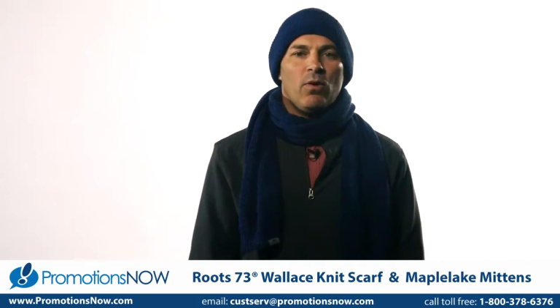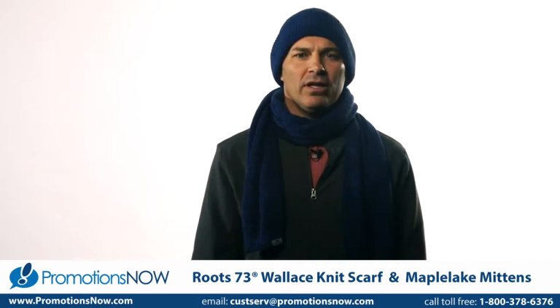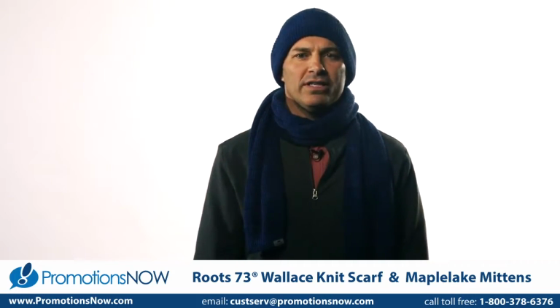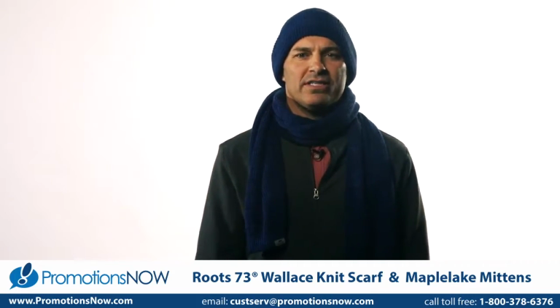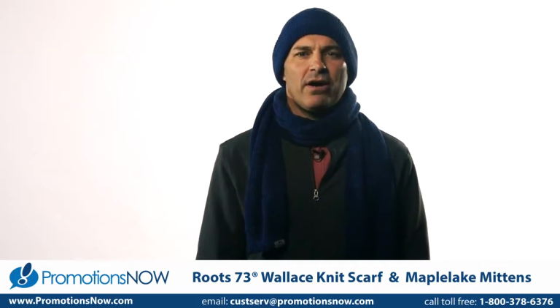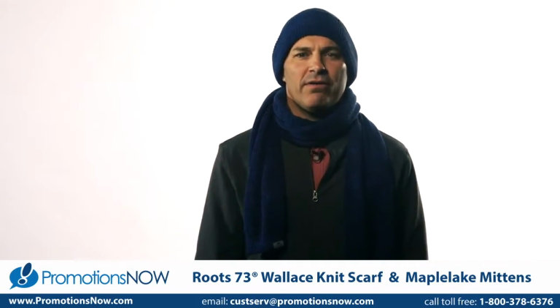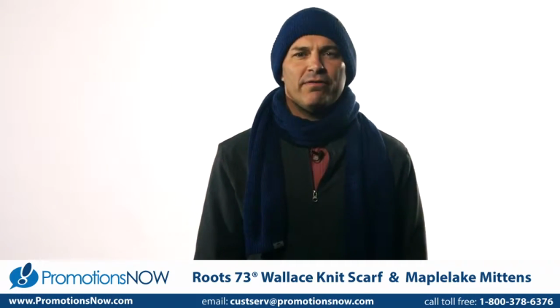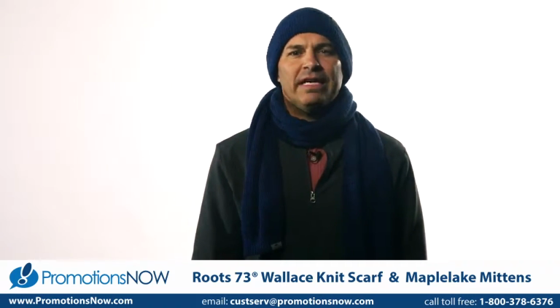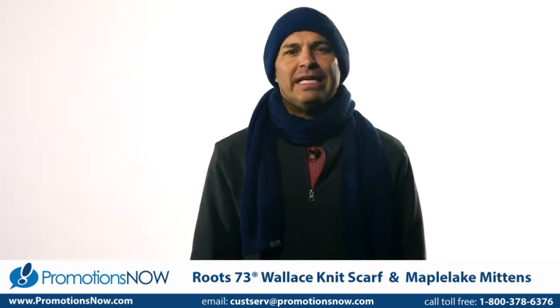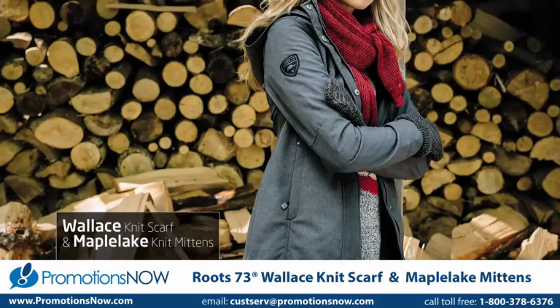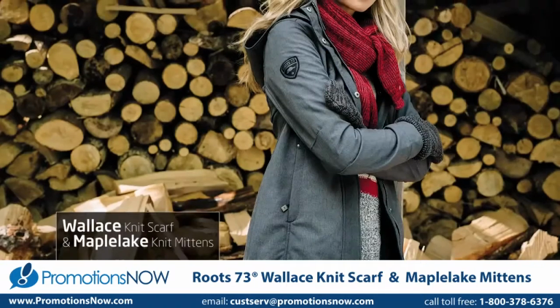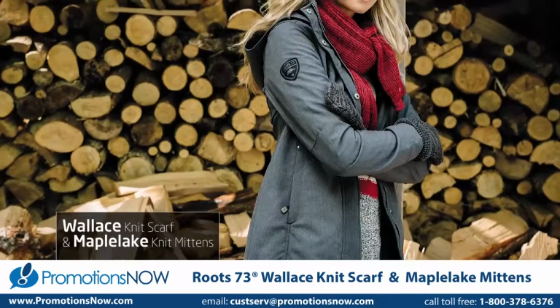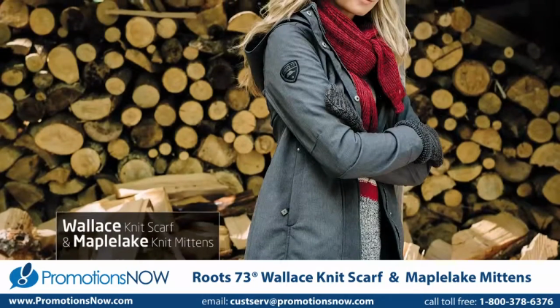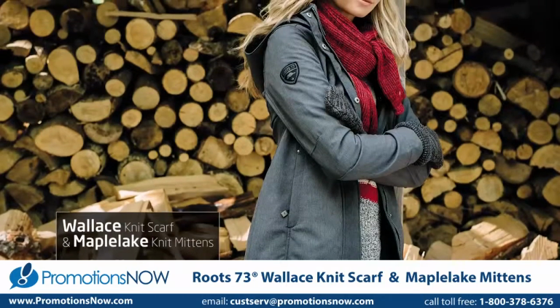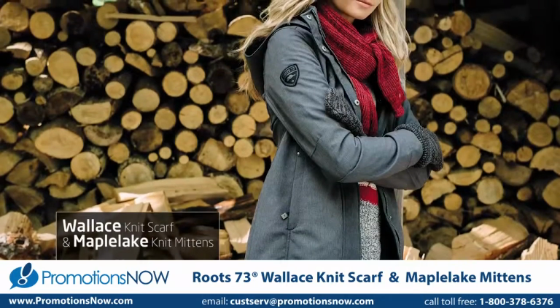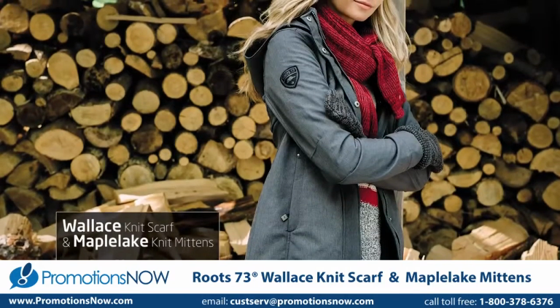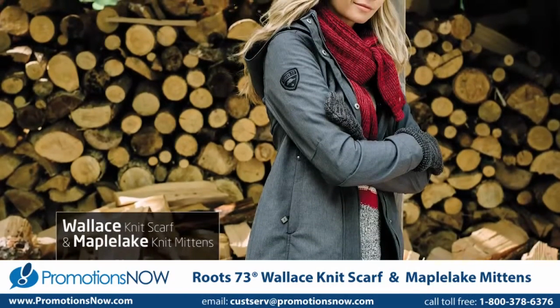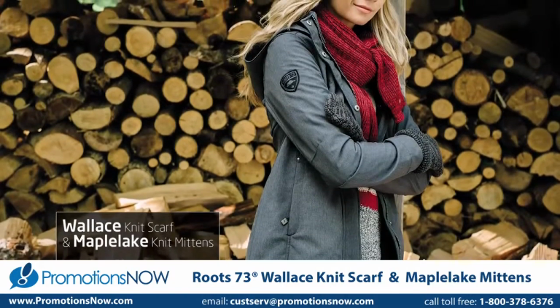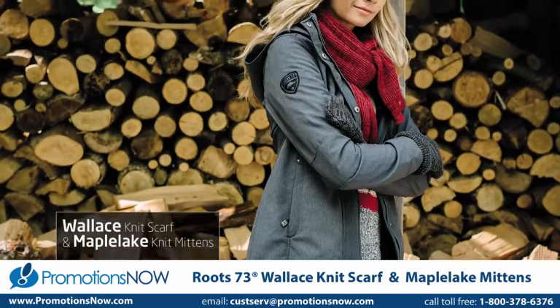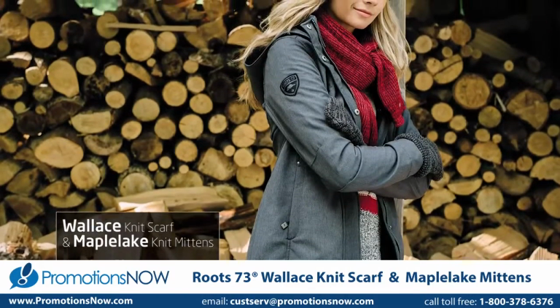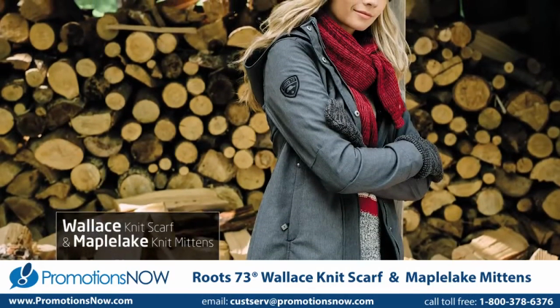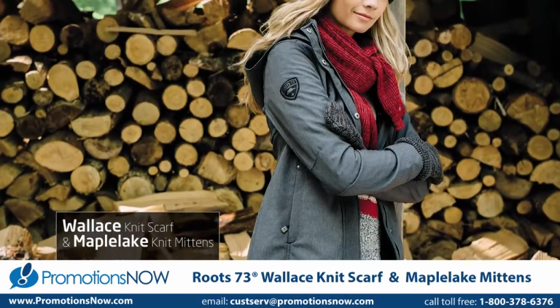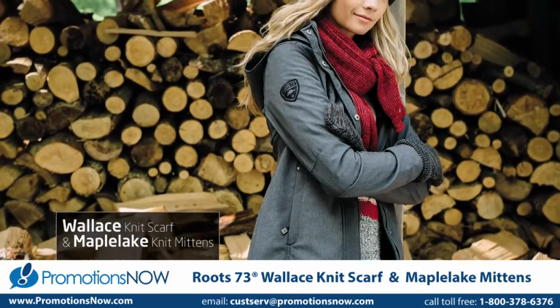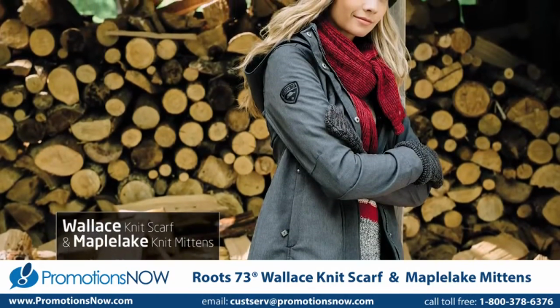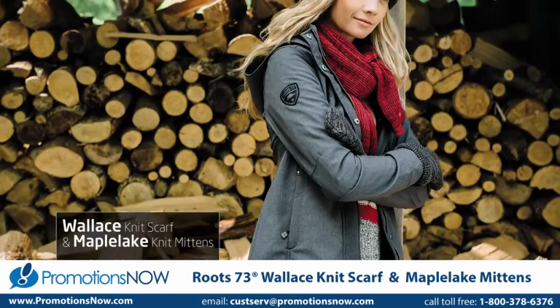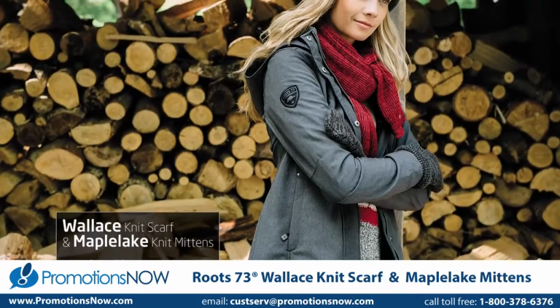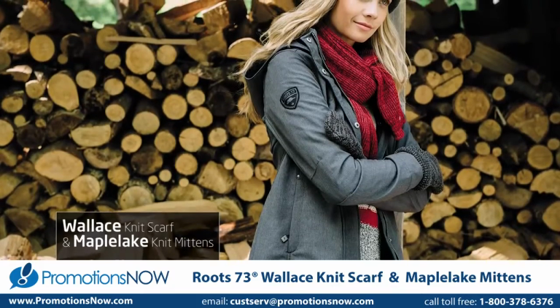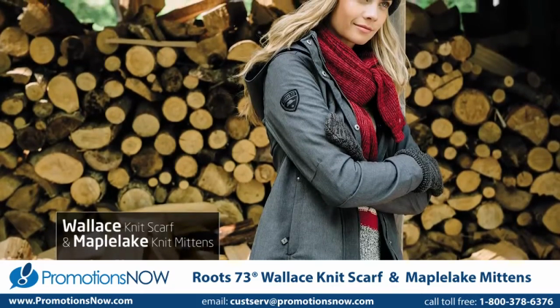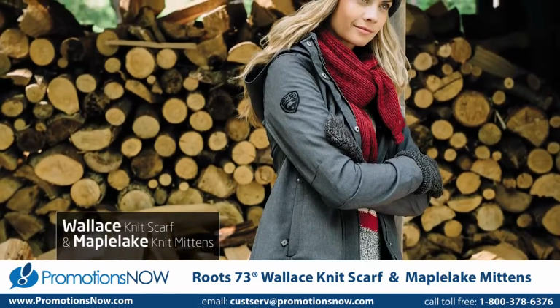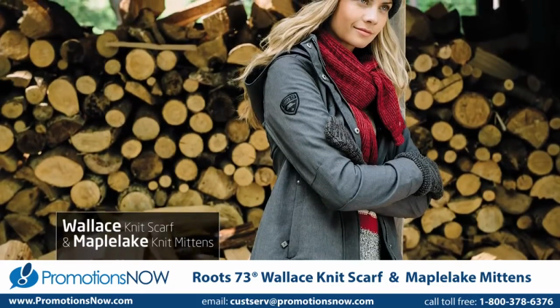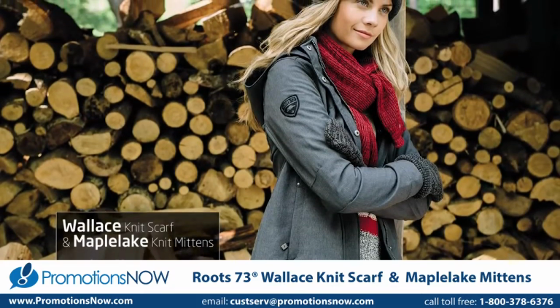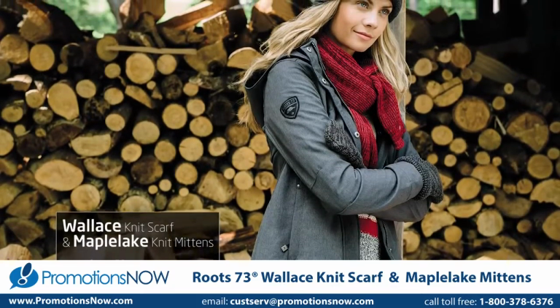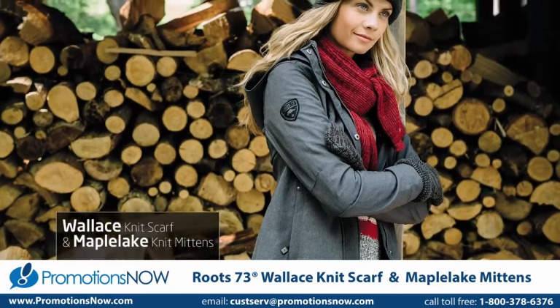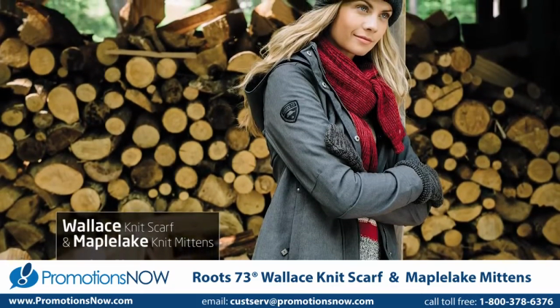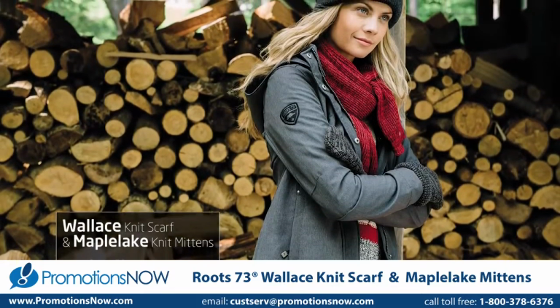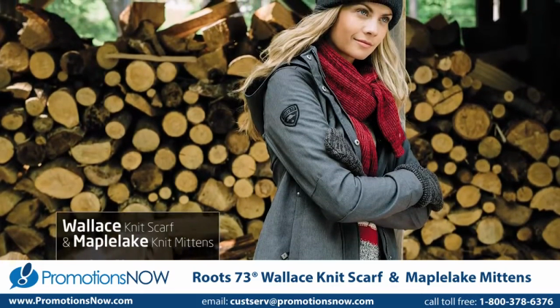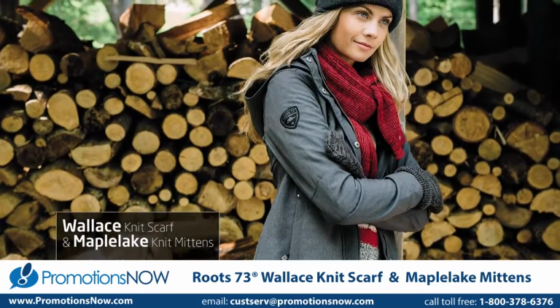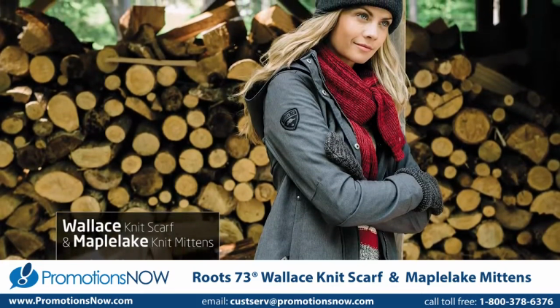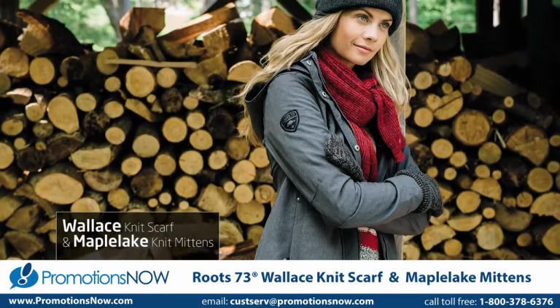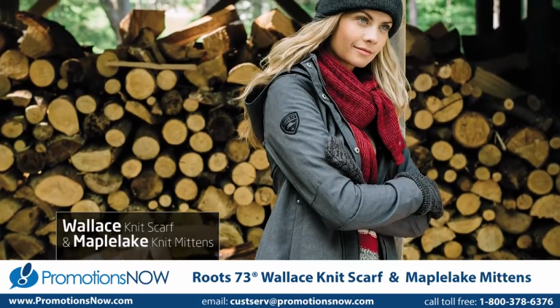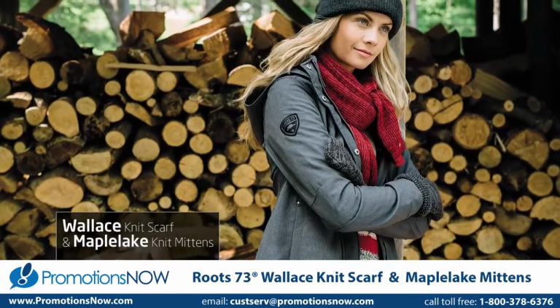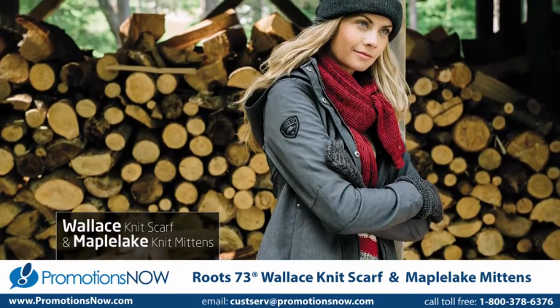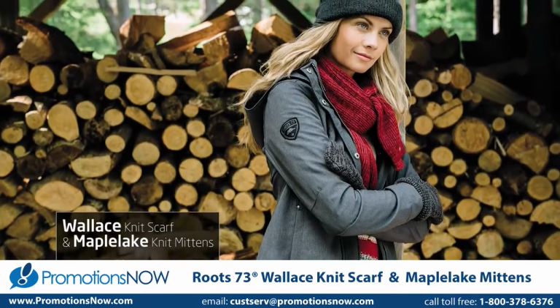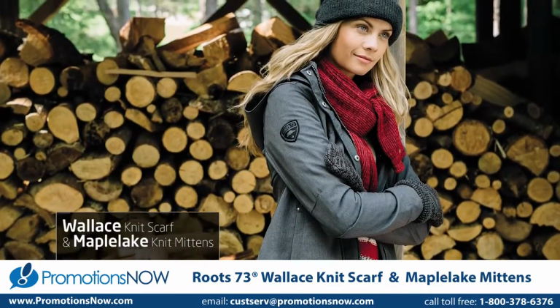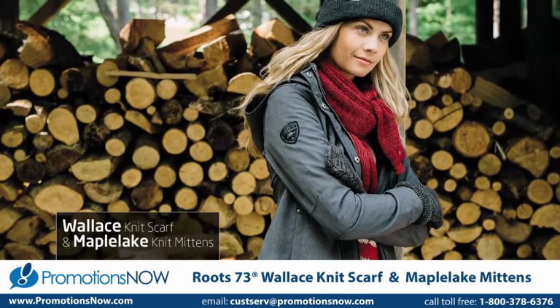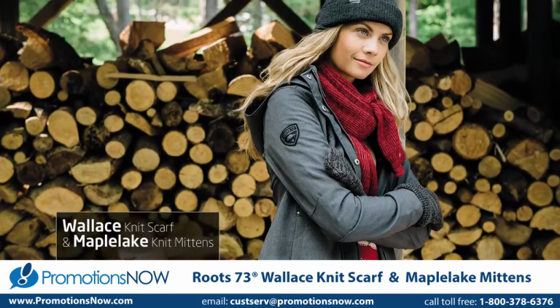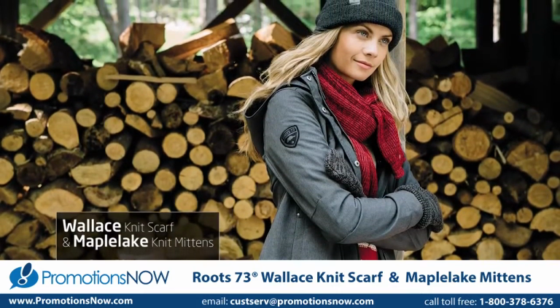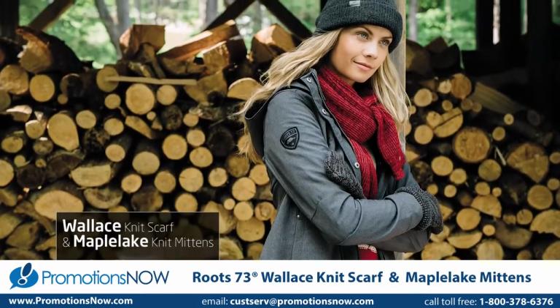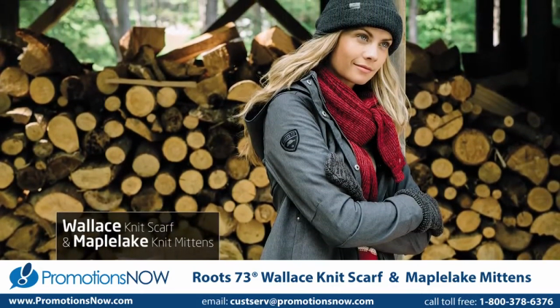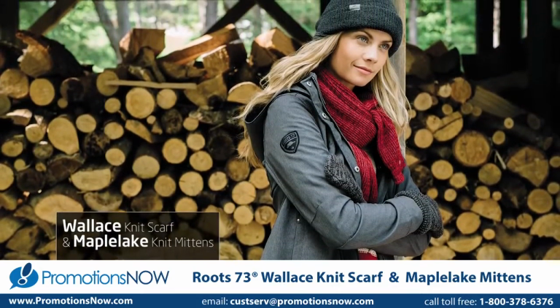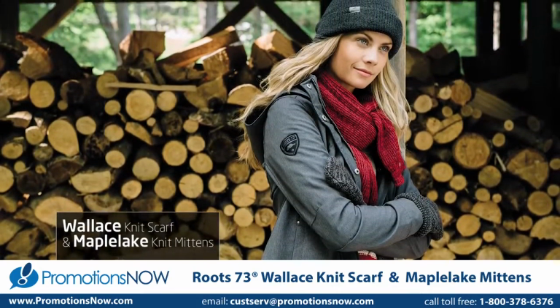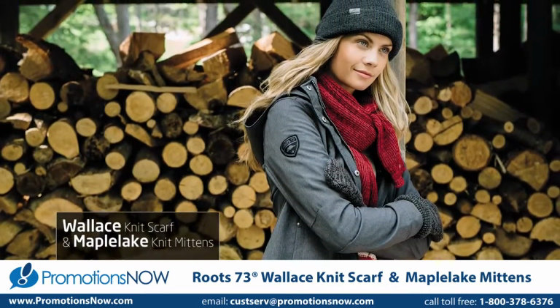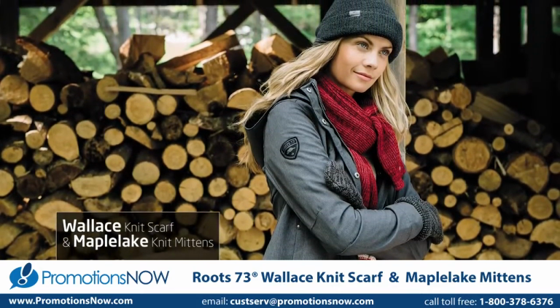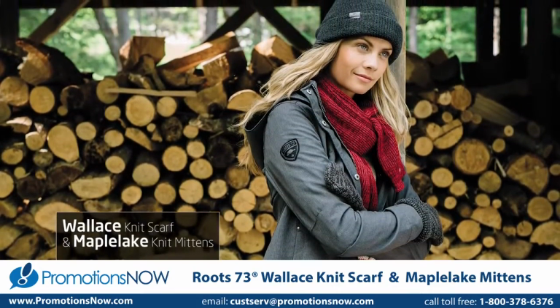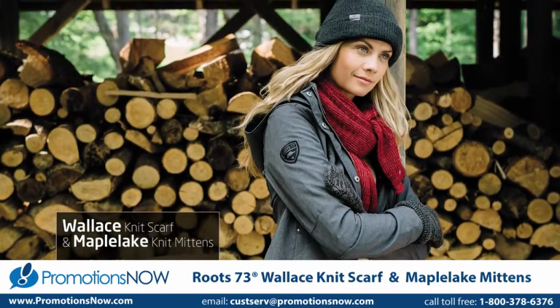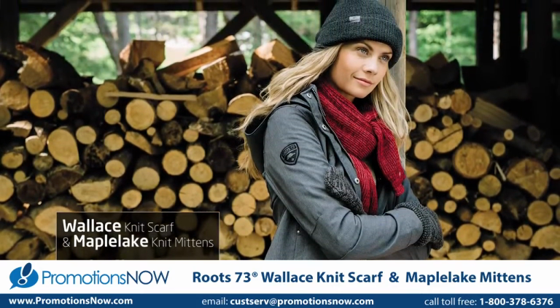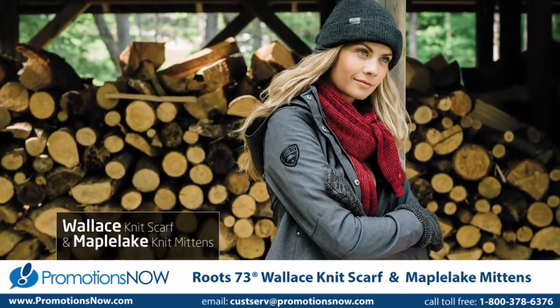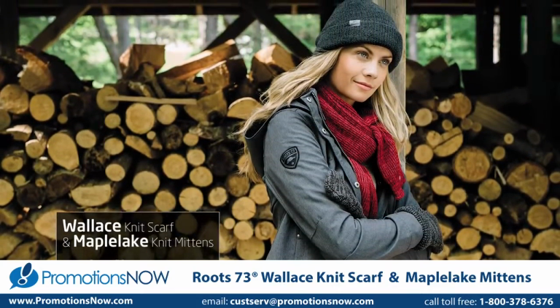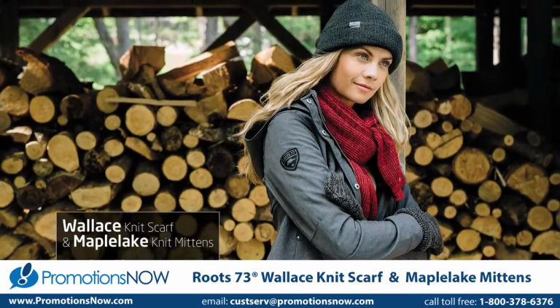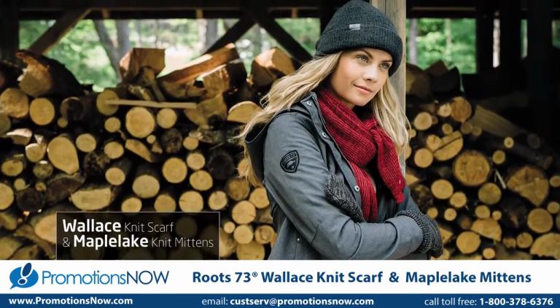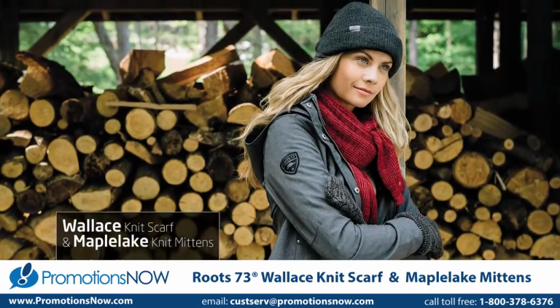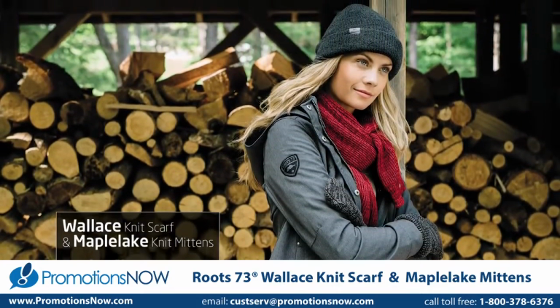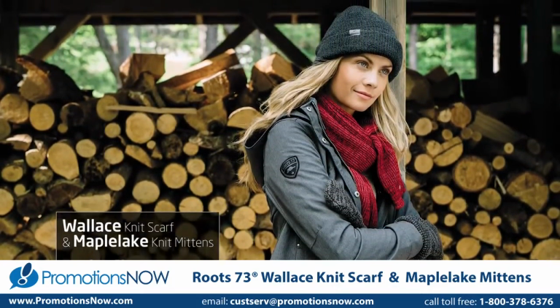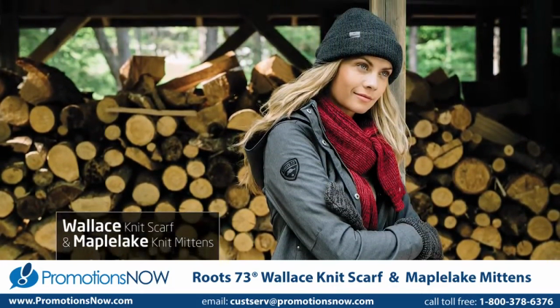The Wallace scarf is double layered and available in three colors. For extra warmth and comfort, the Maple Lake mittens are fully lined.